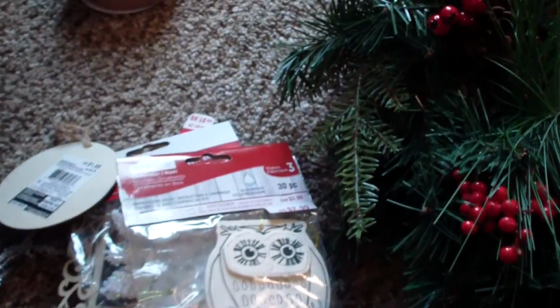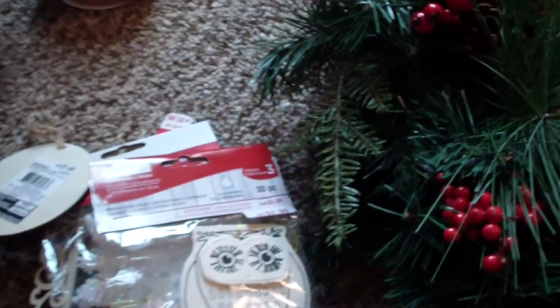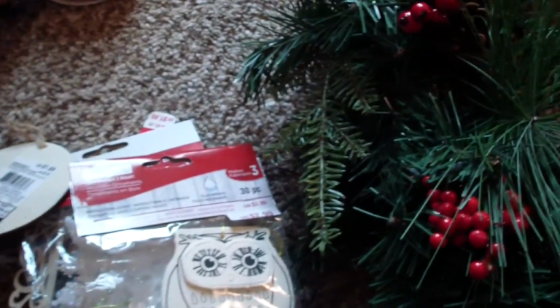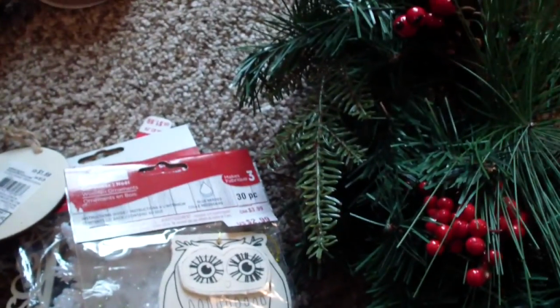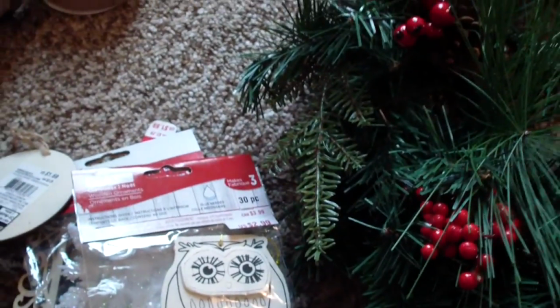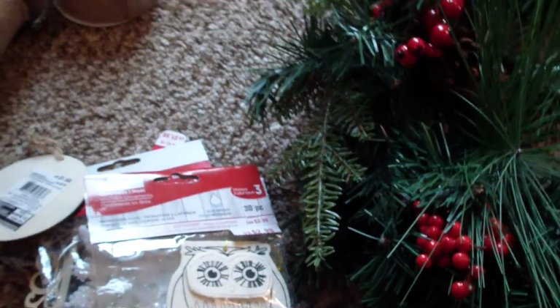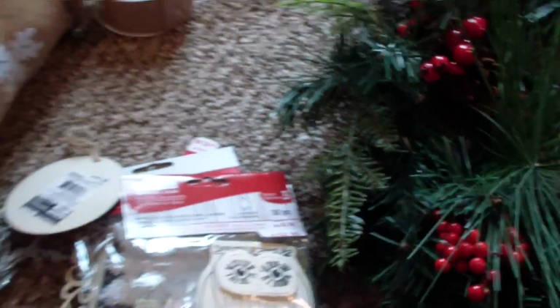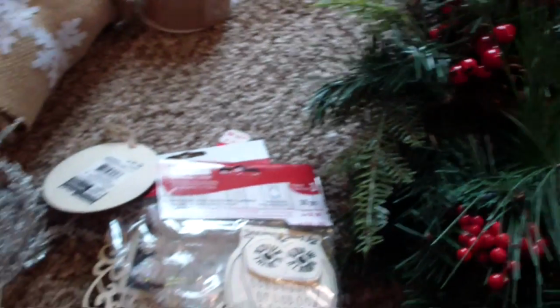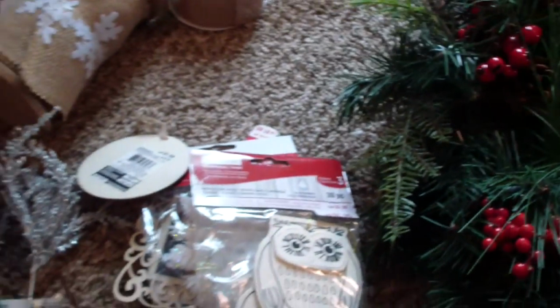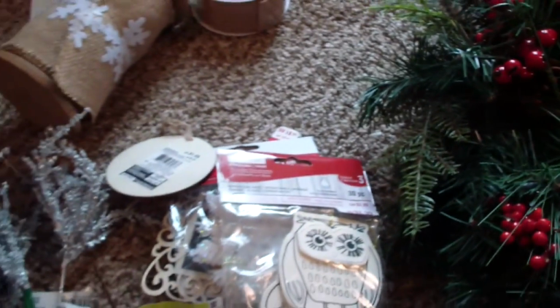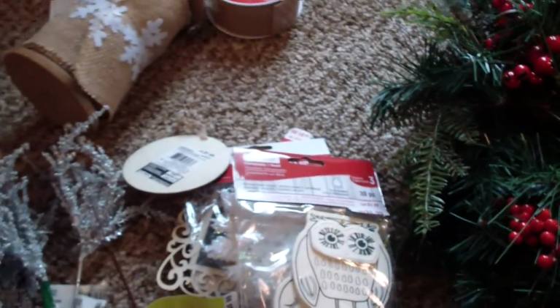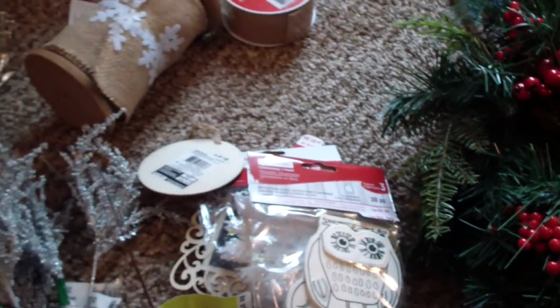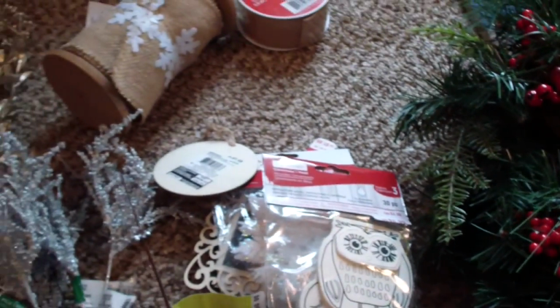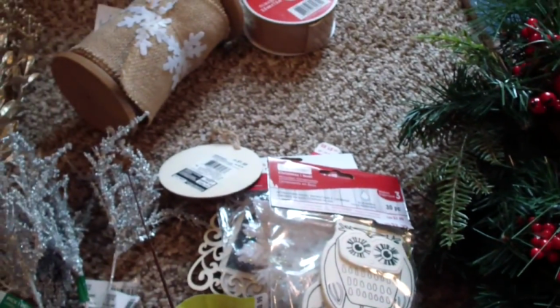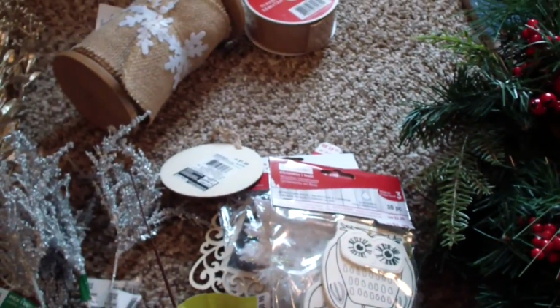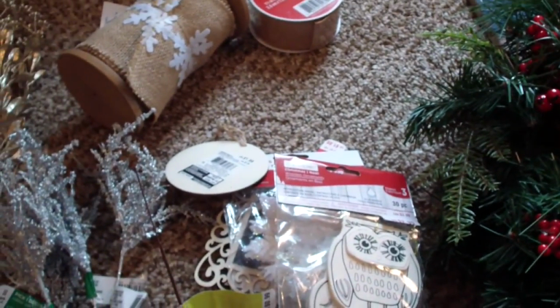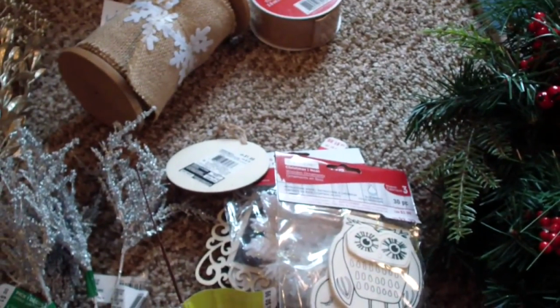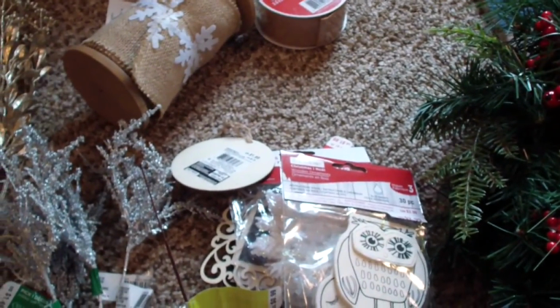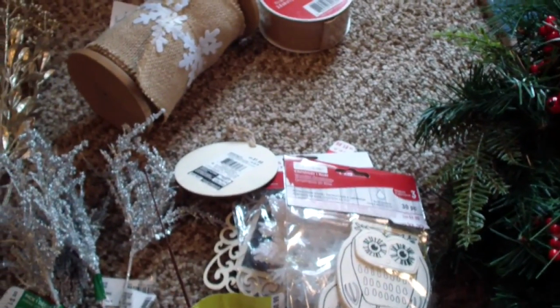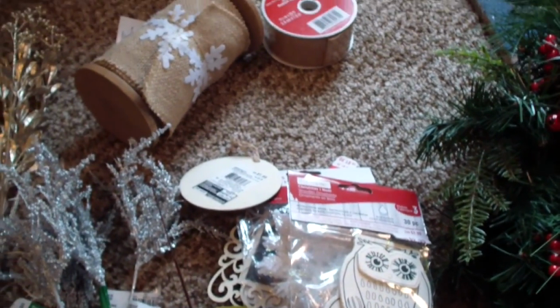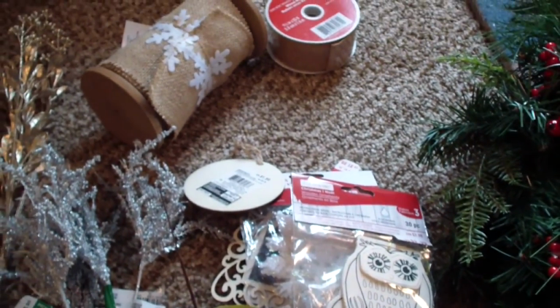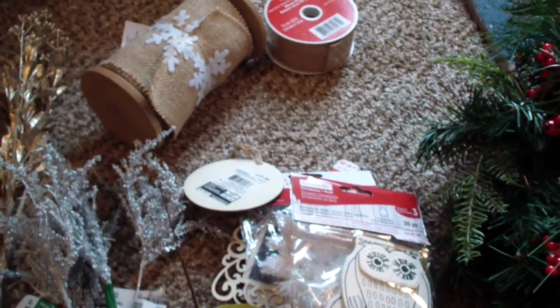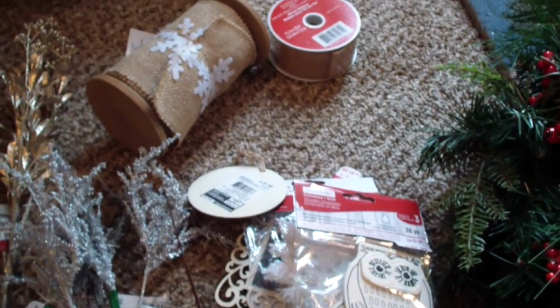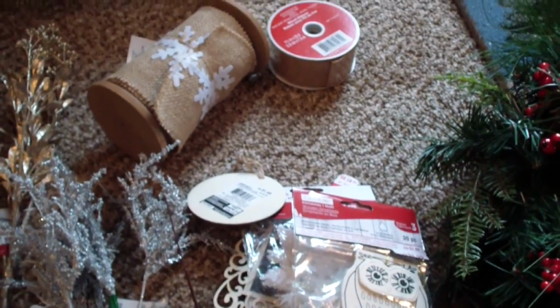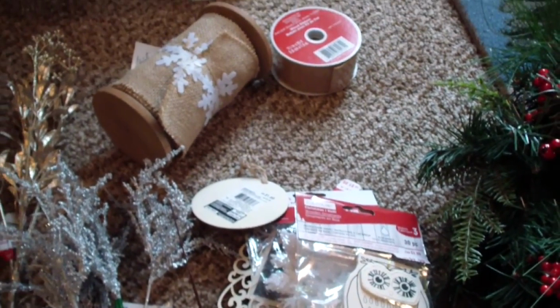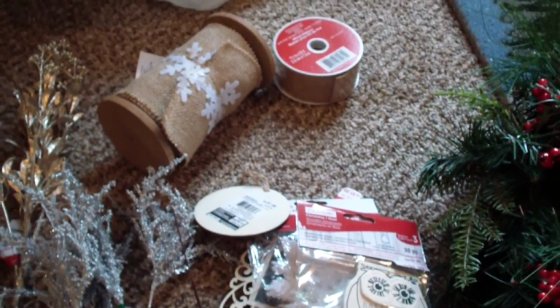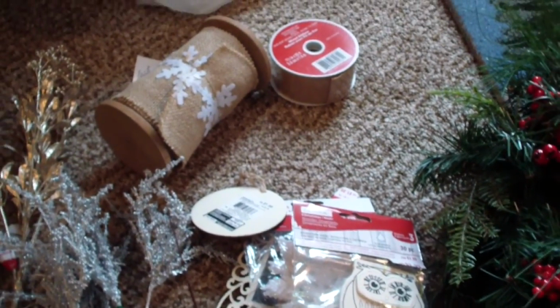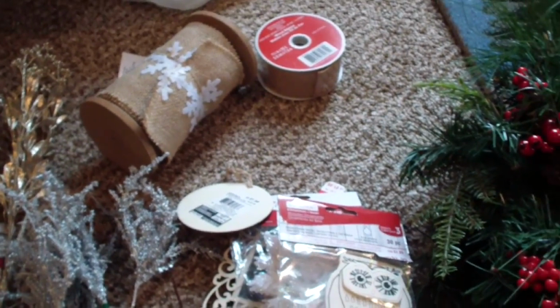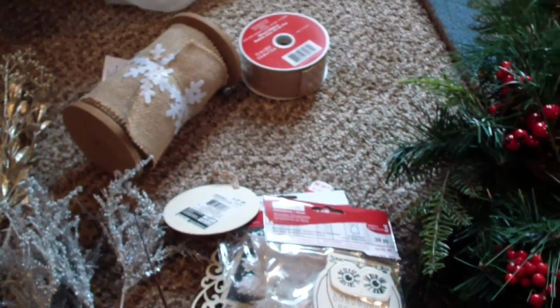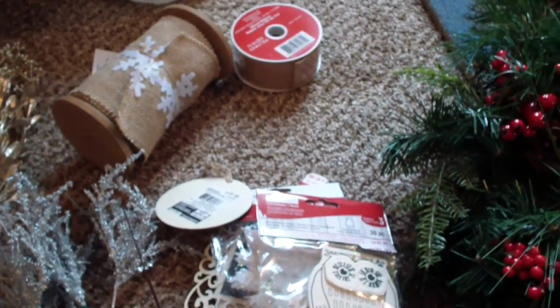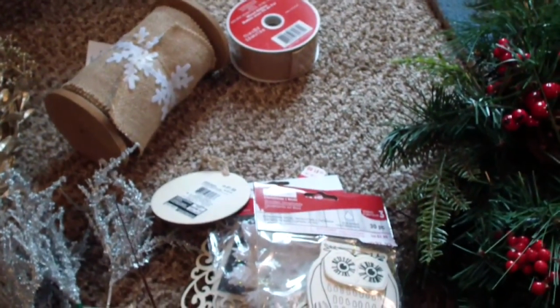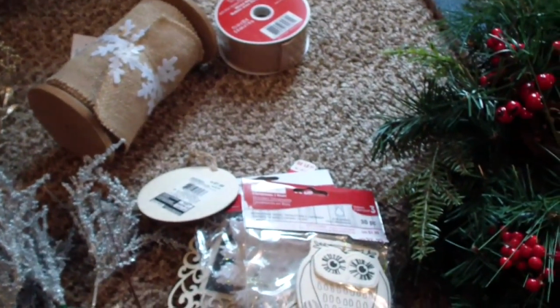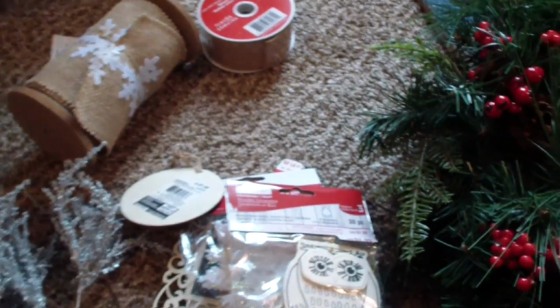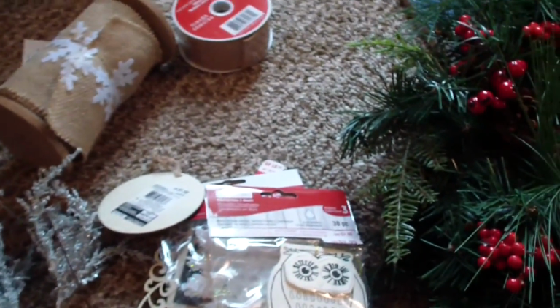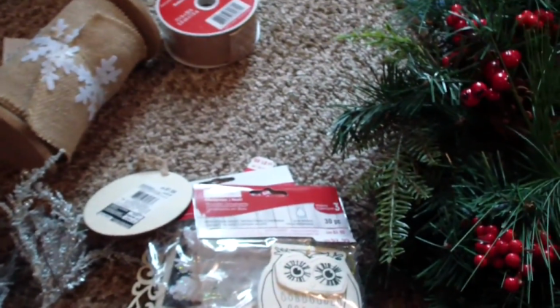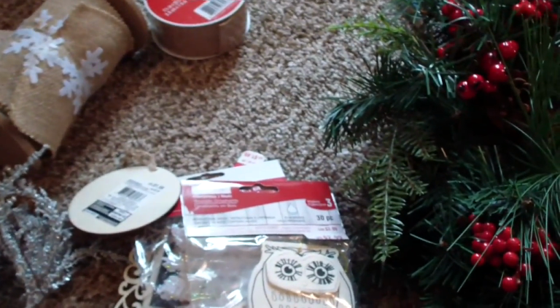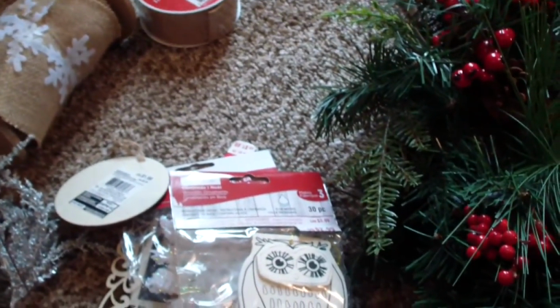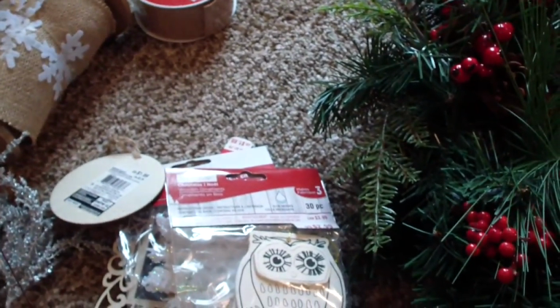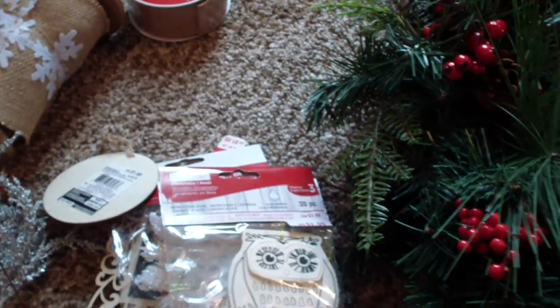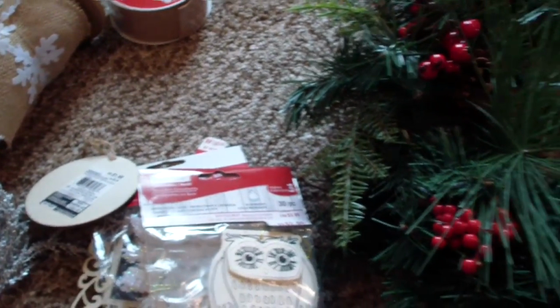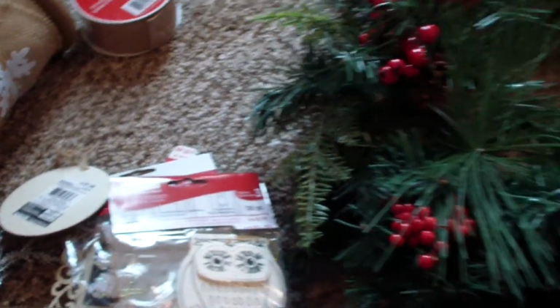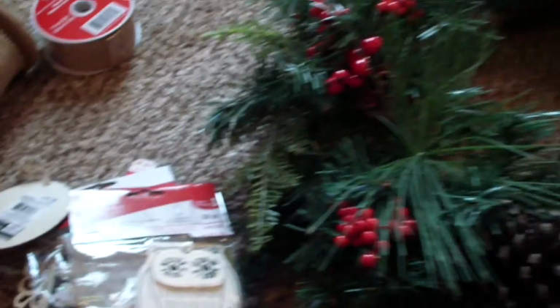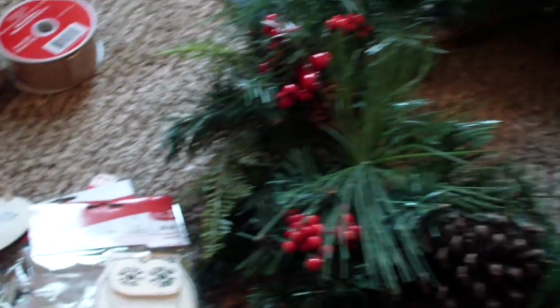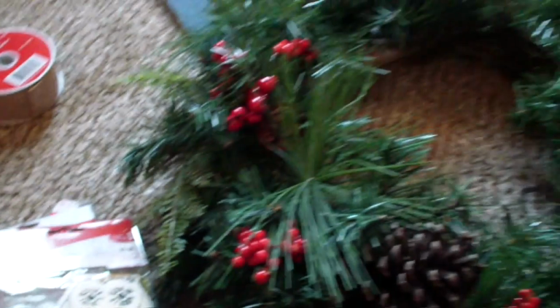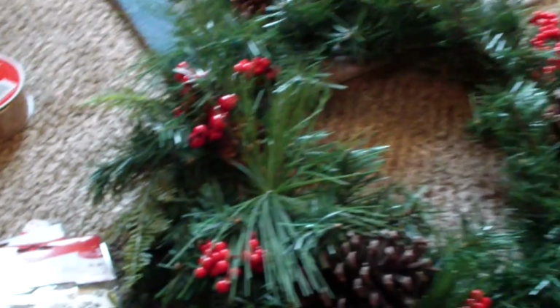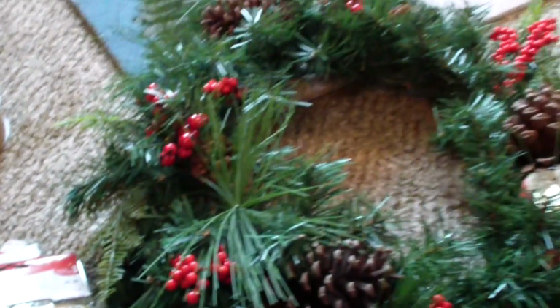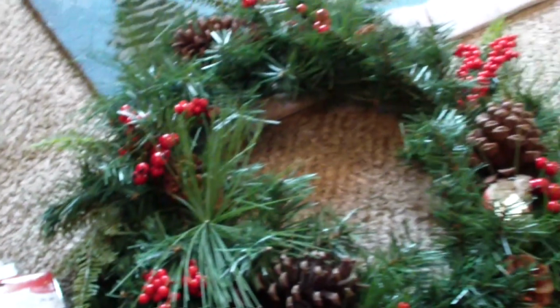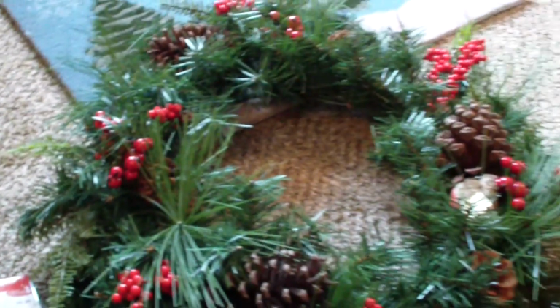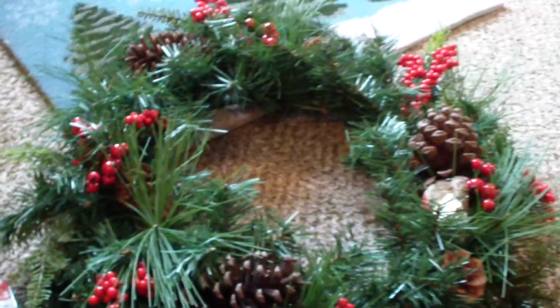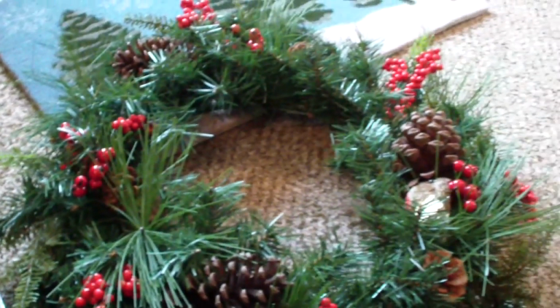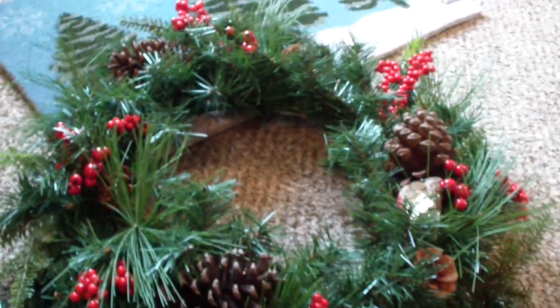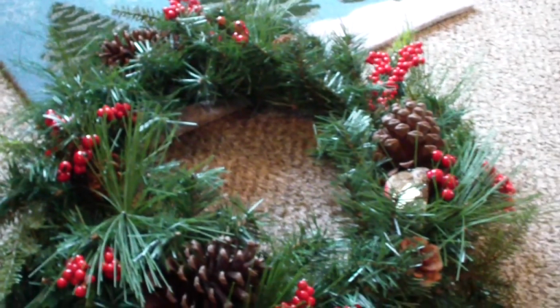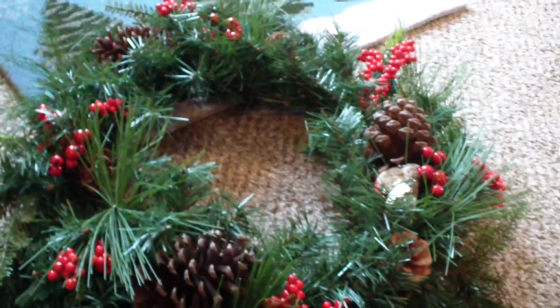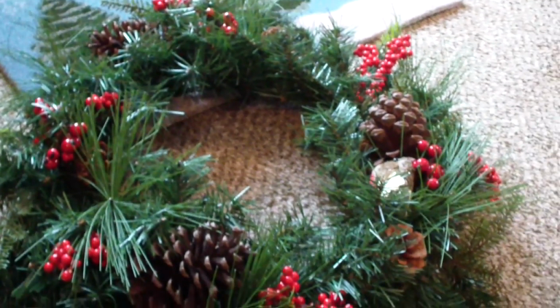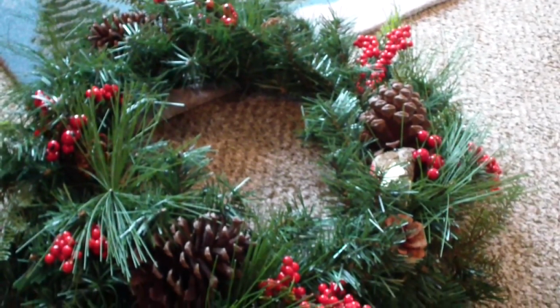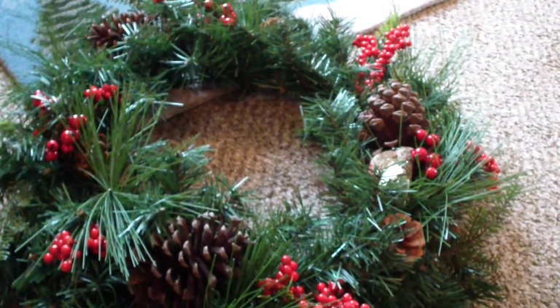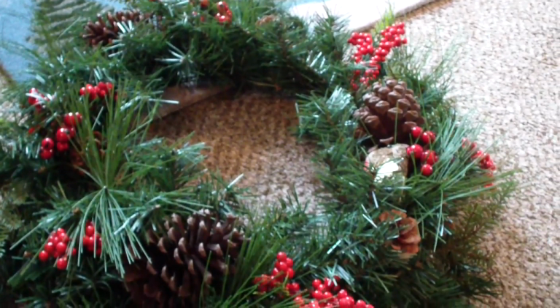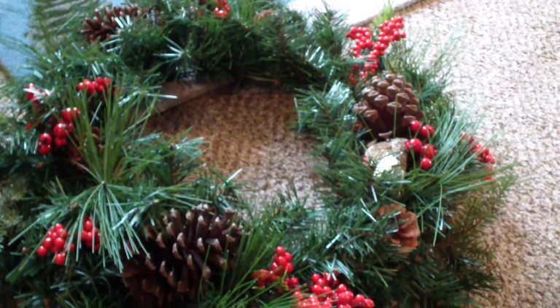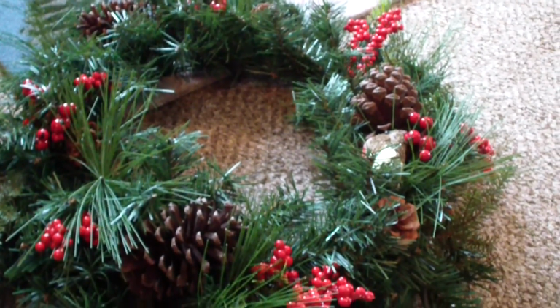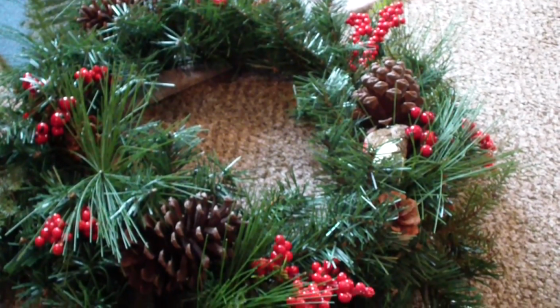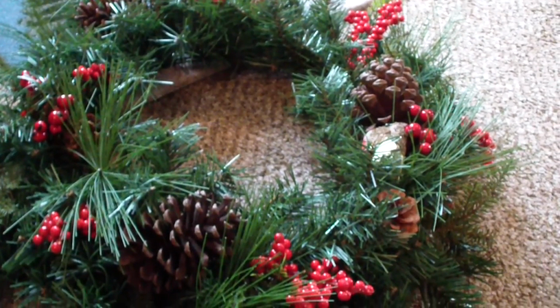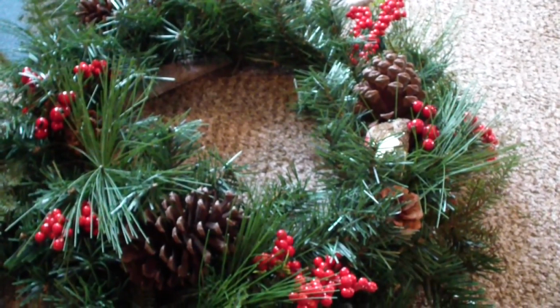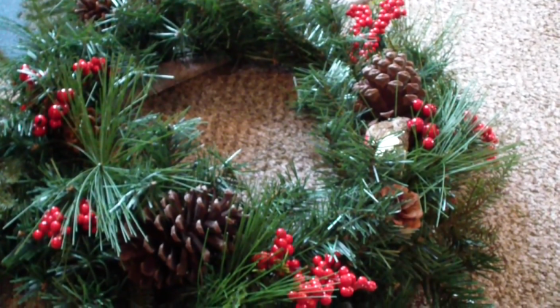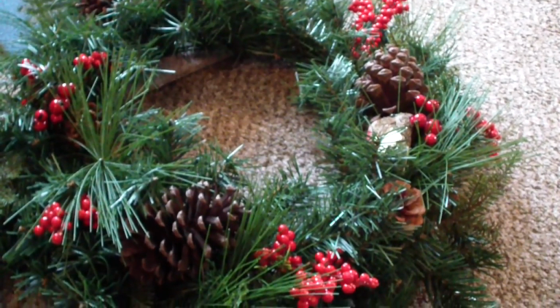I'm going to bring in the tree so I can decorate it in here, because it's like 10 degrees outside, and see what I can come up with.